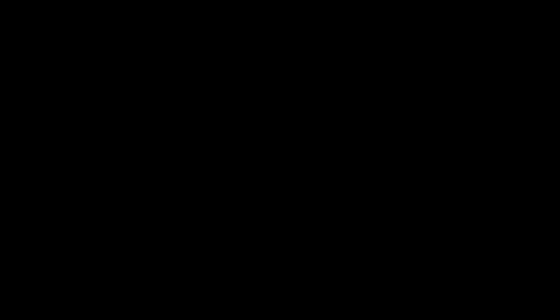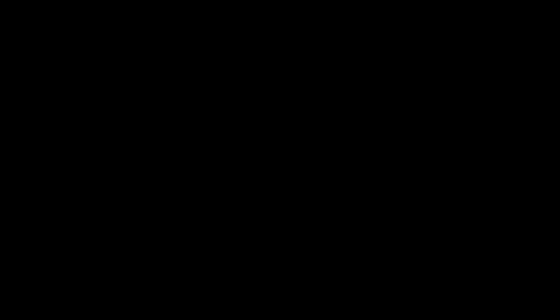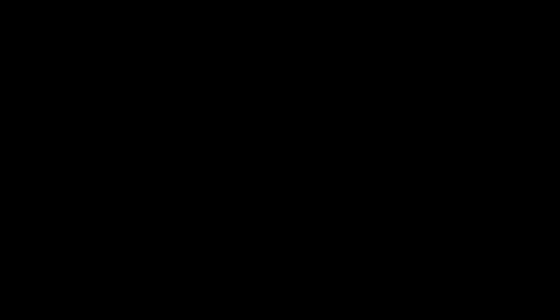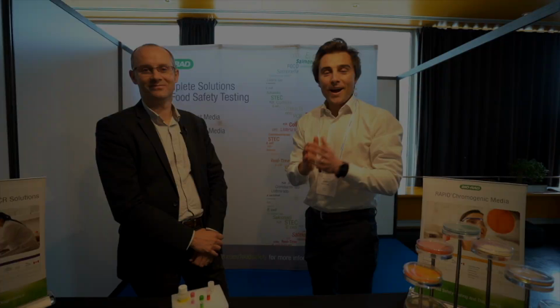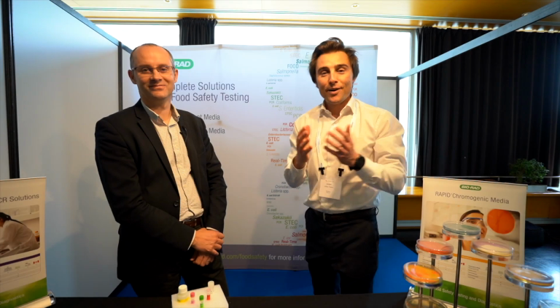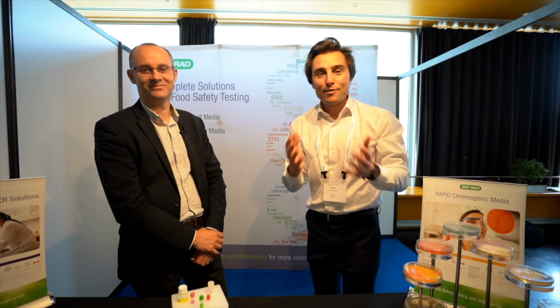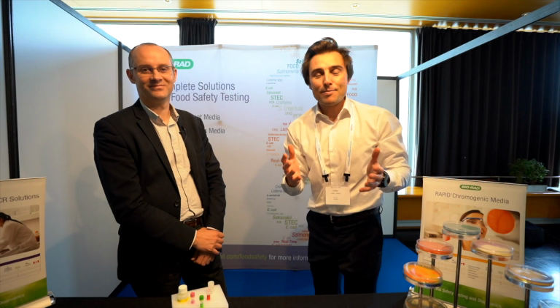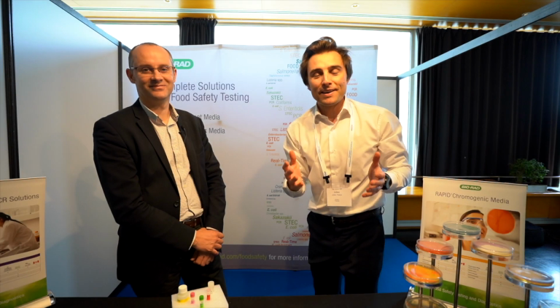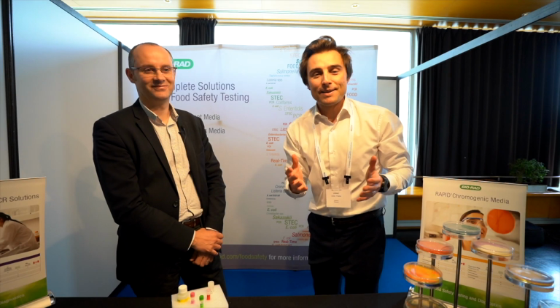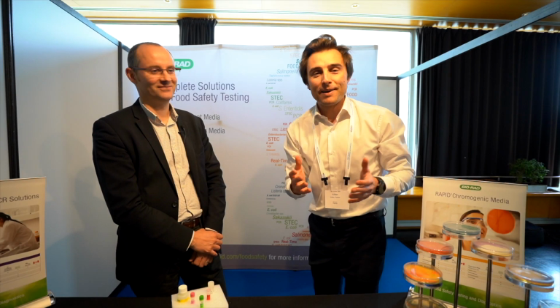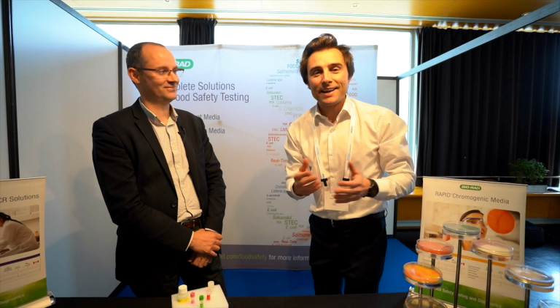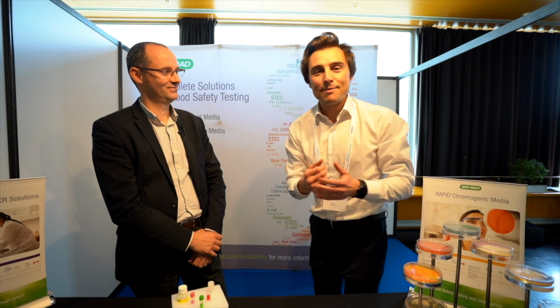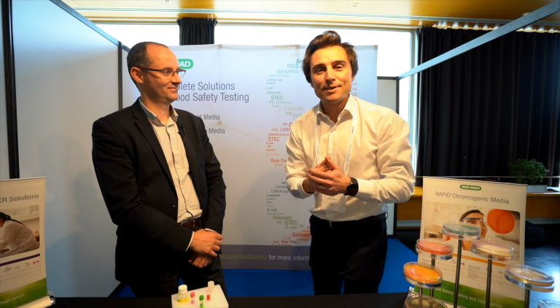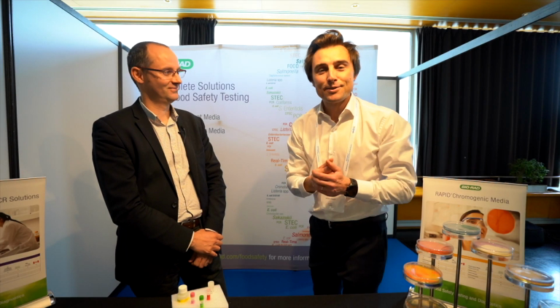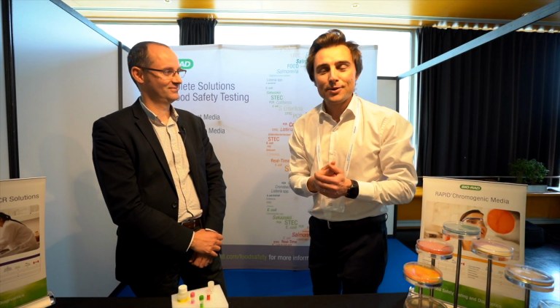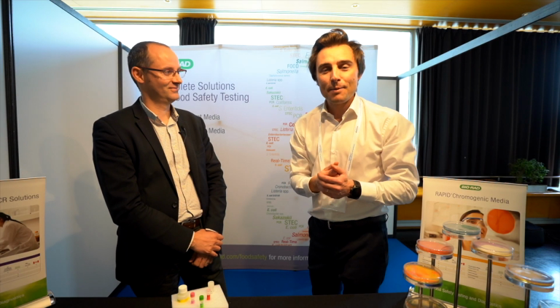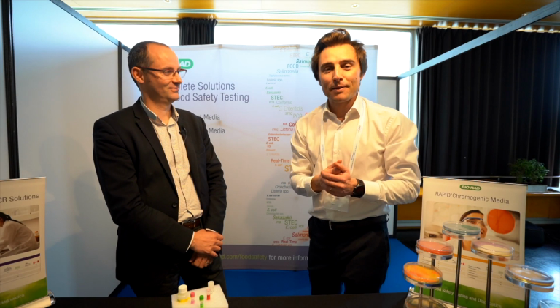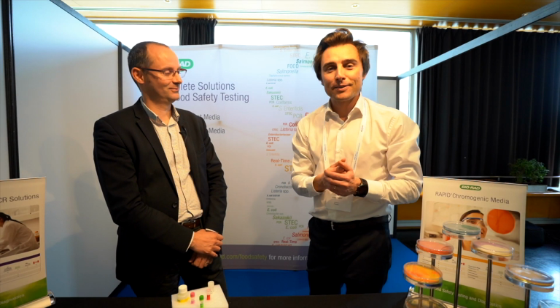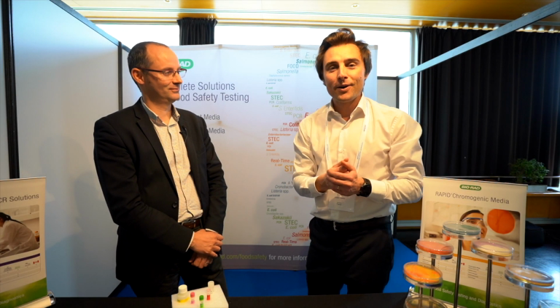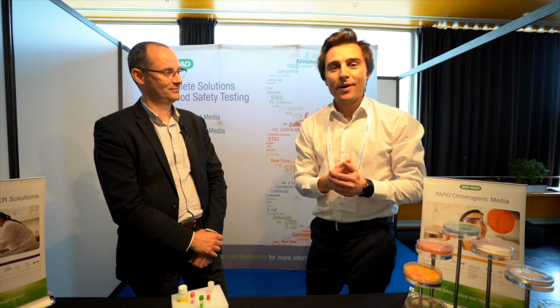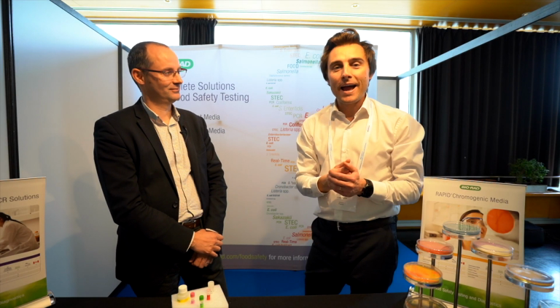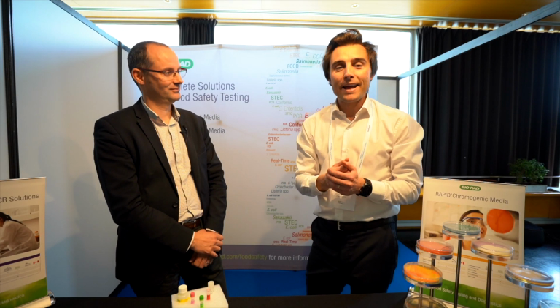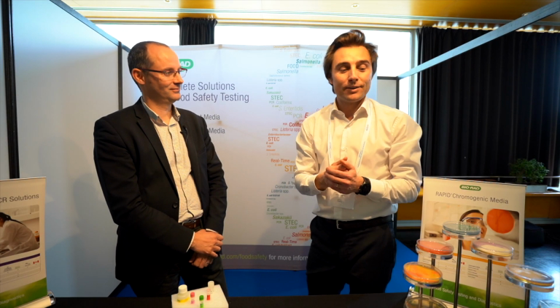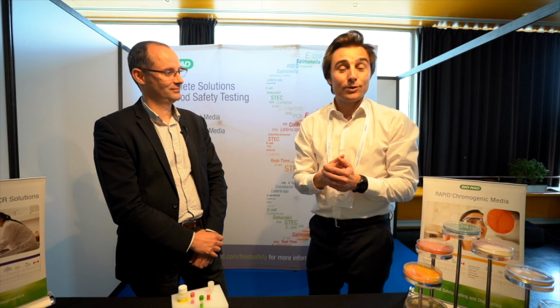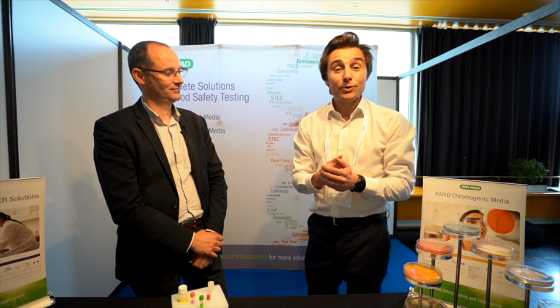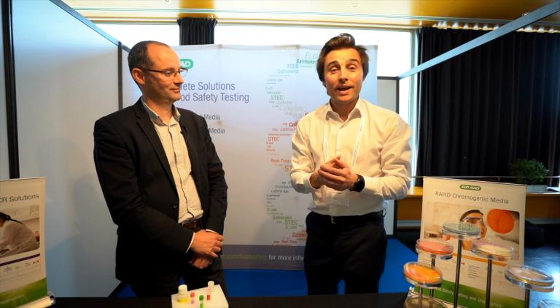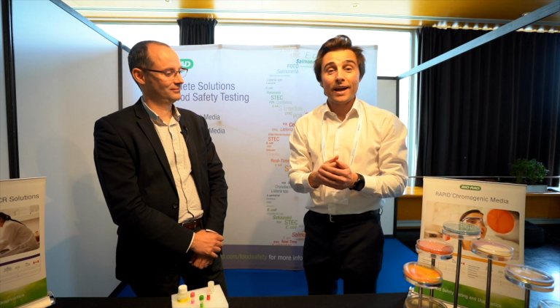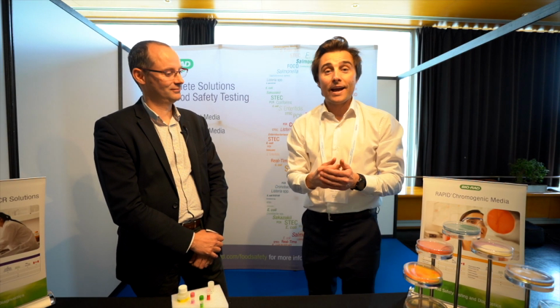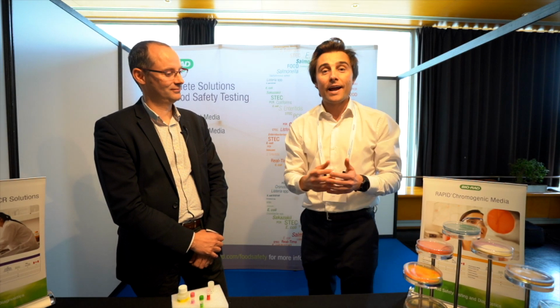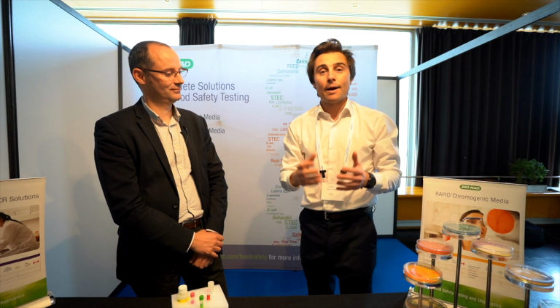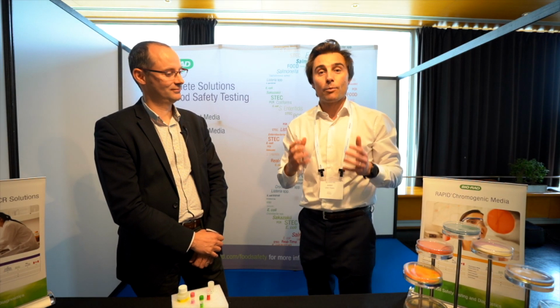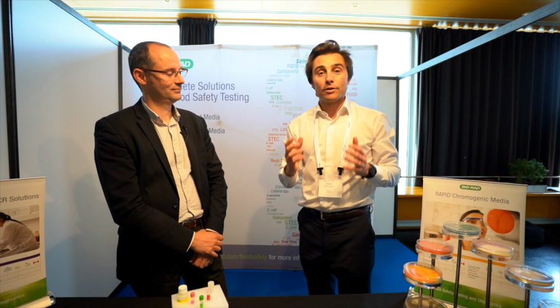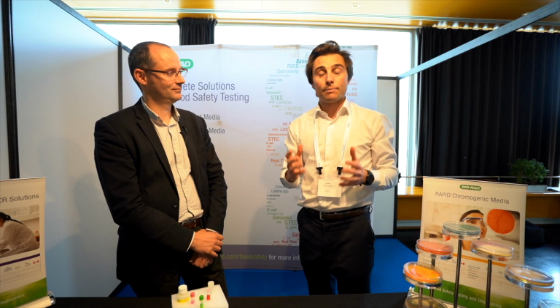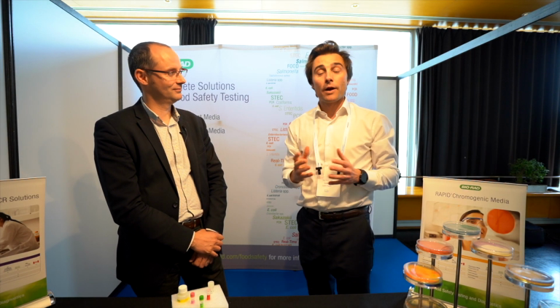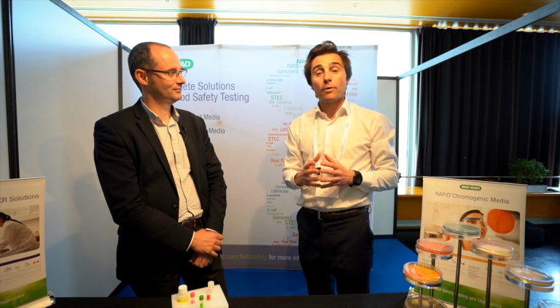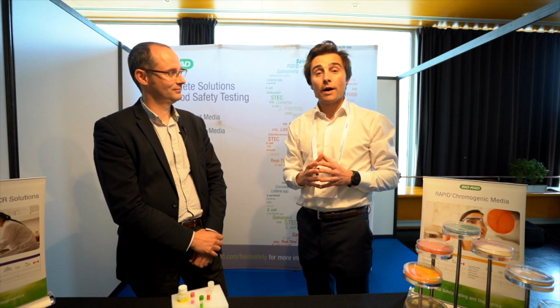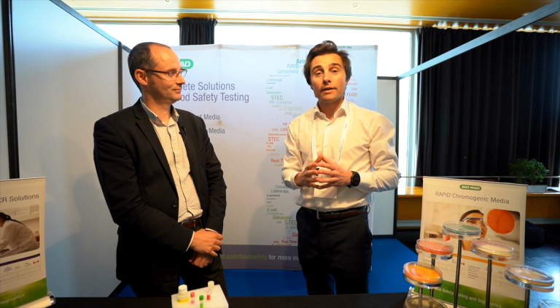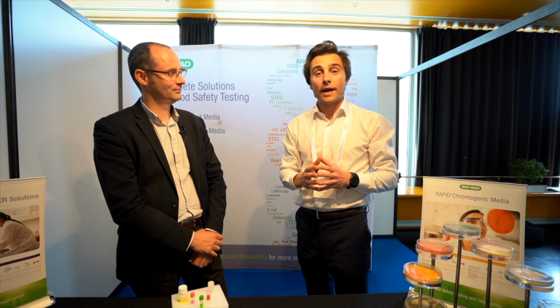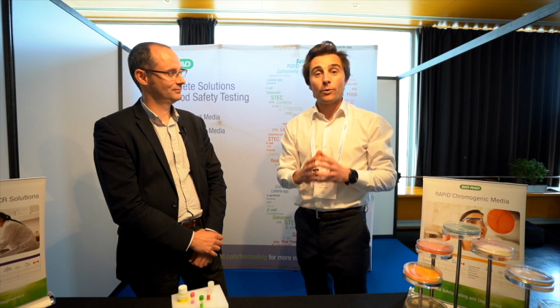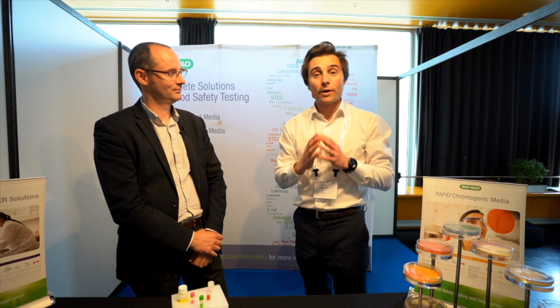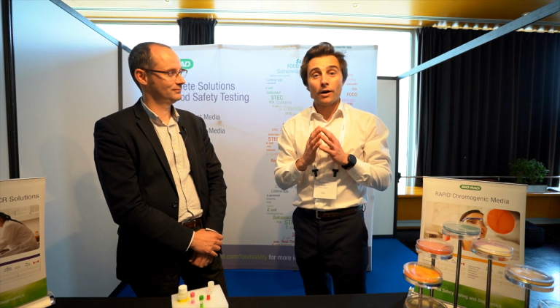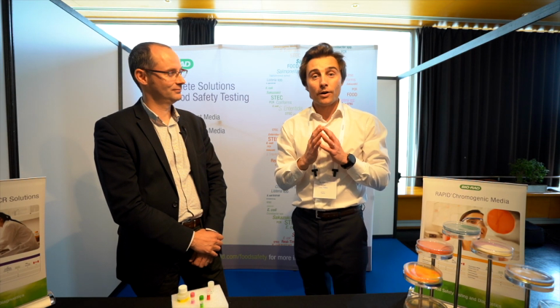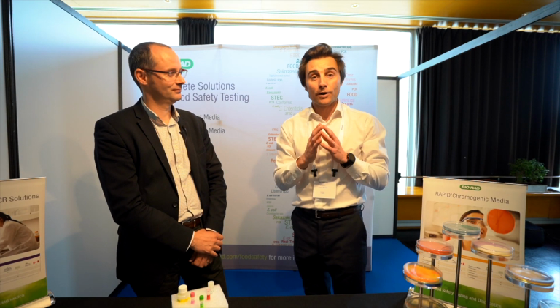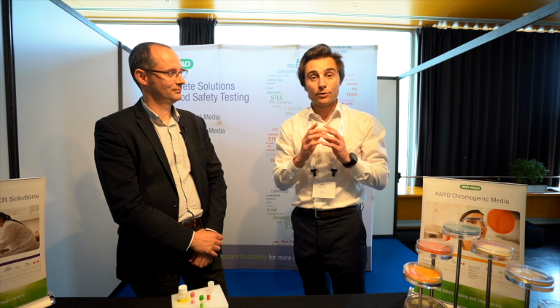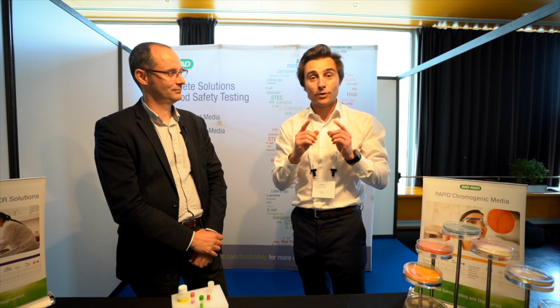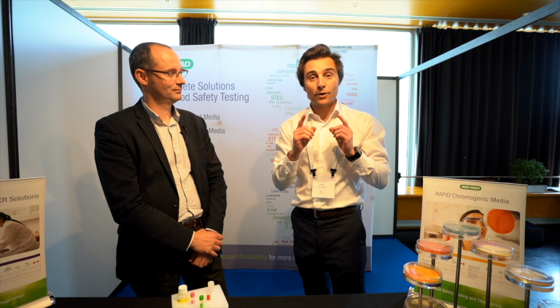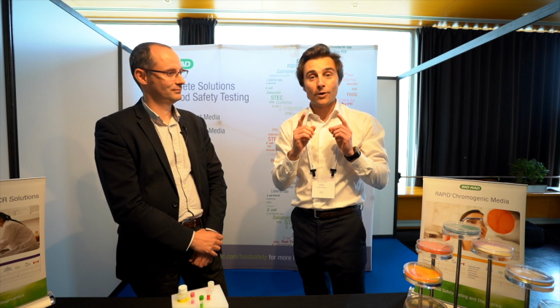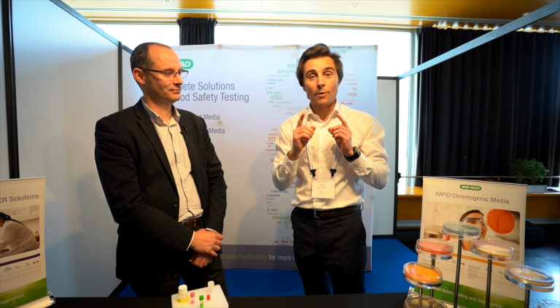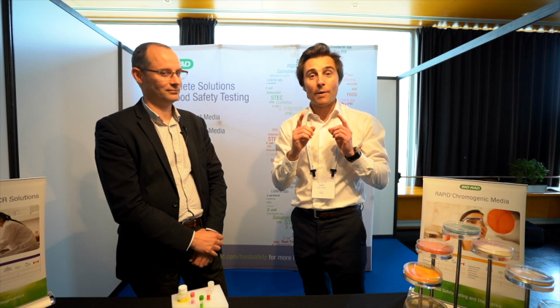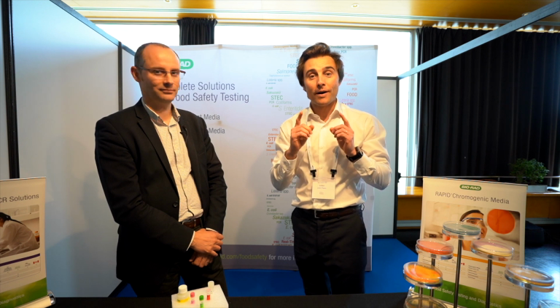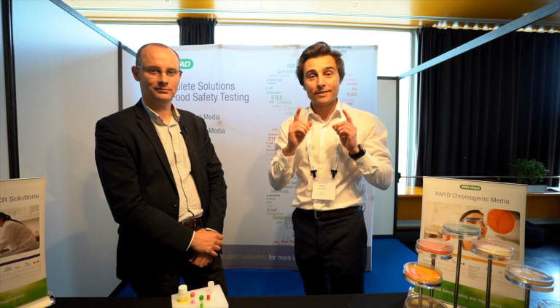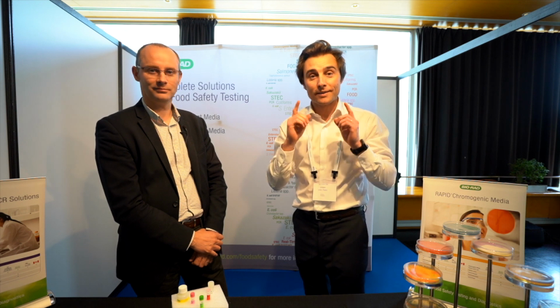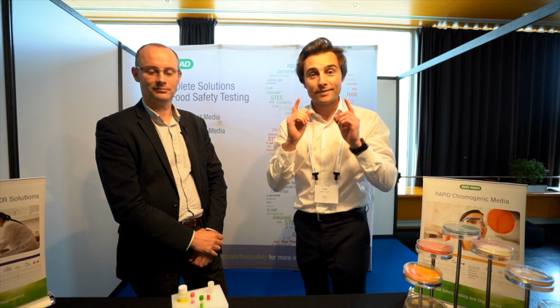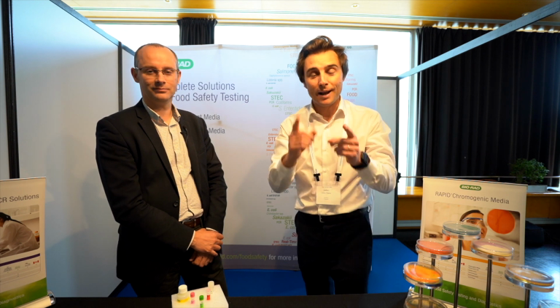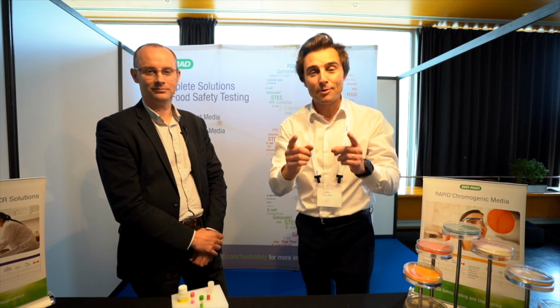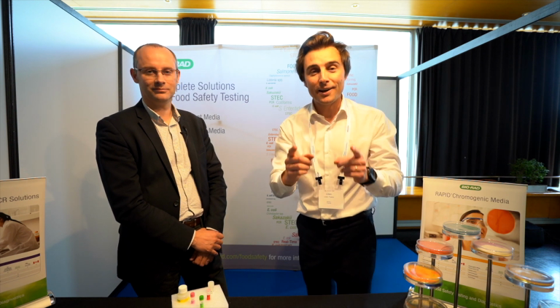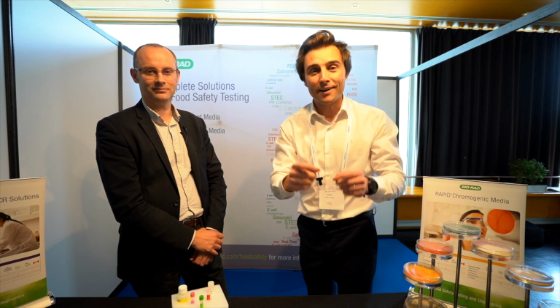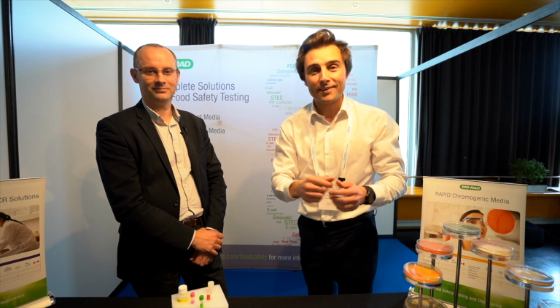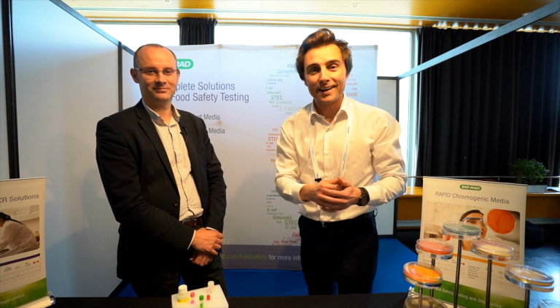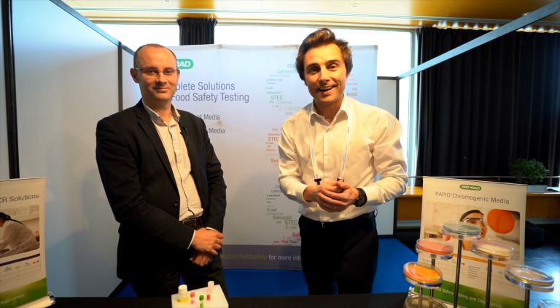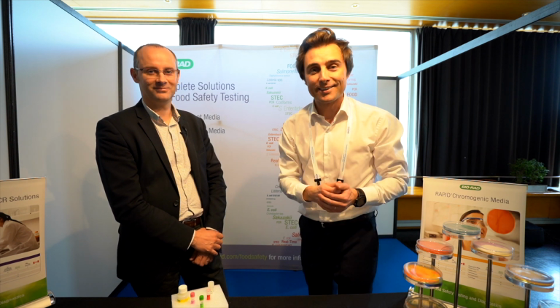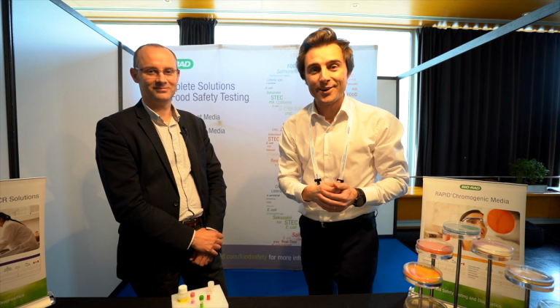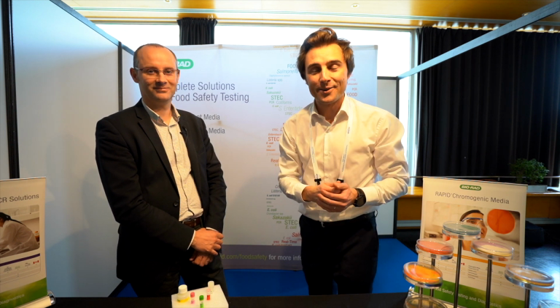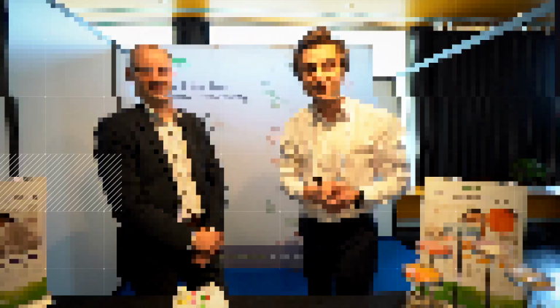Hello everybody, my name is Julien Pastor and today I am with Bayorad and we are going to talk about Salmonella. Let's go!